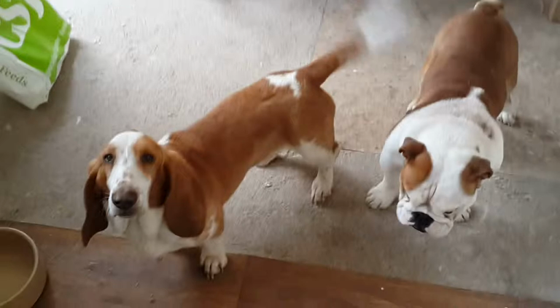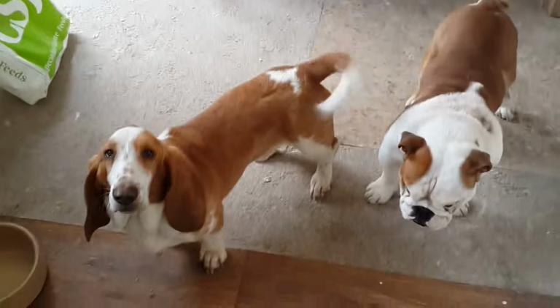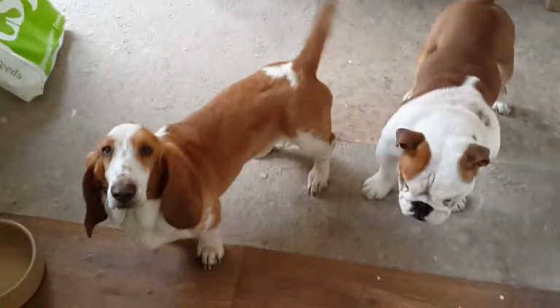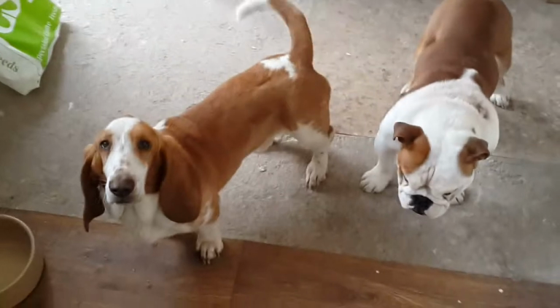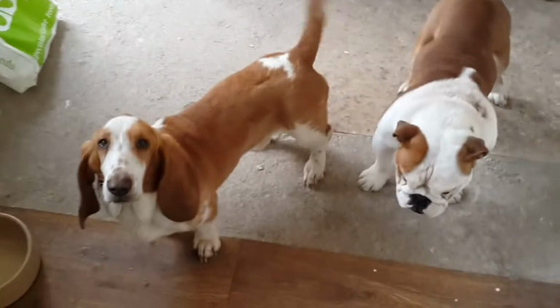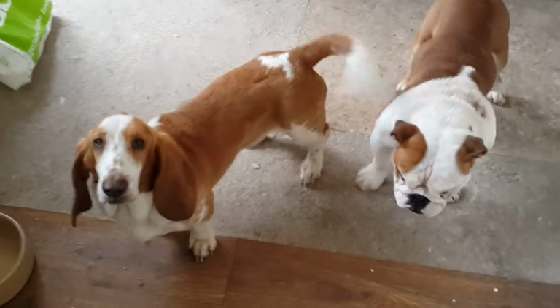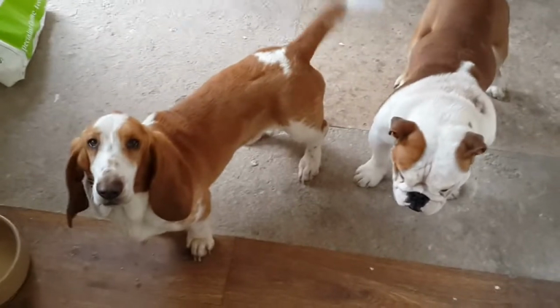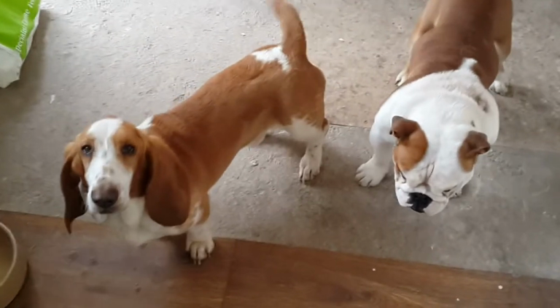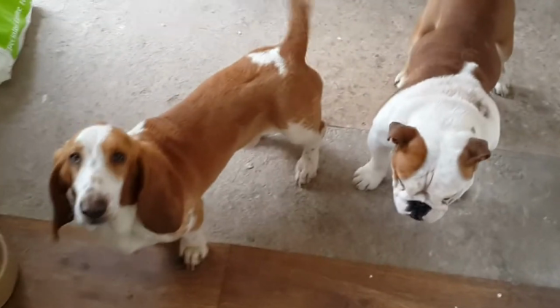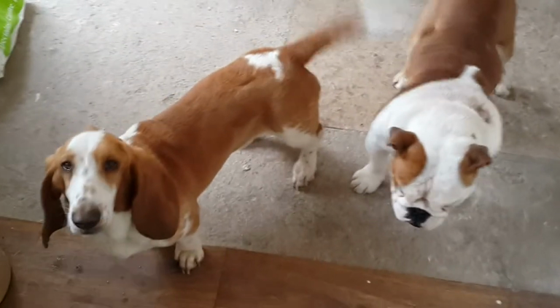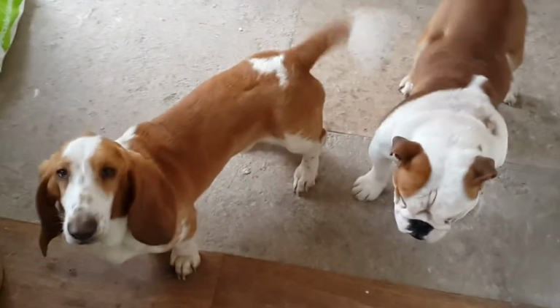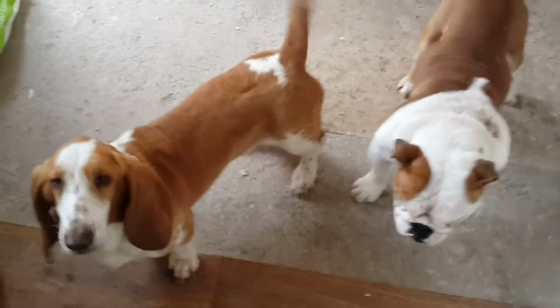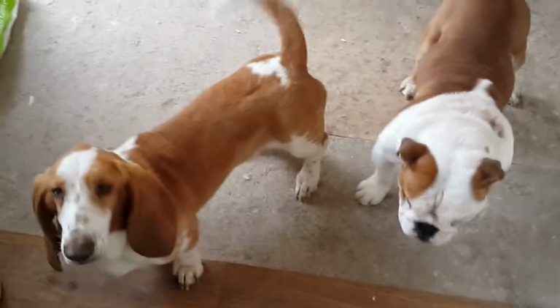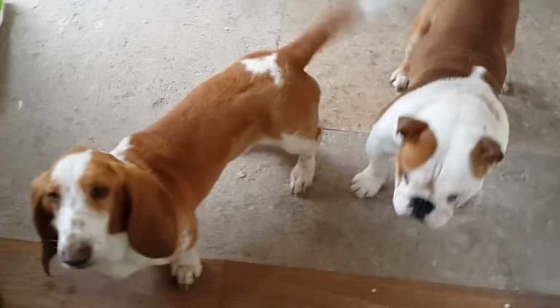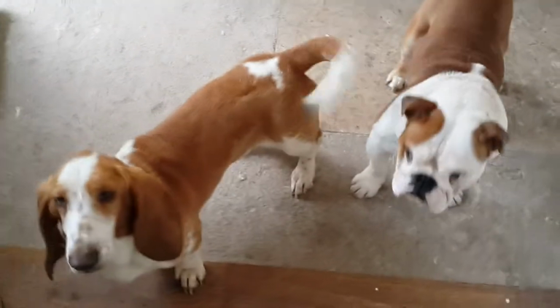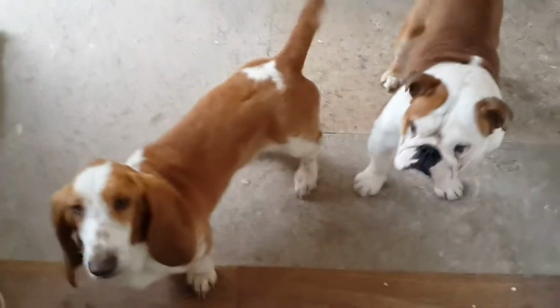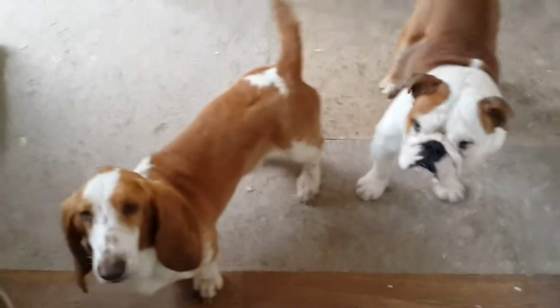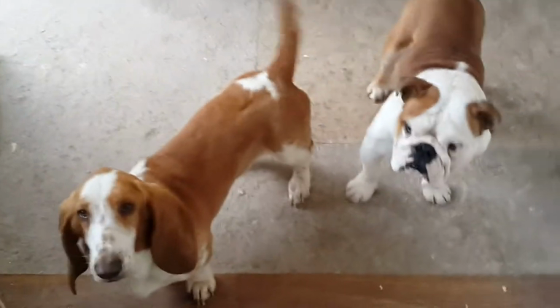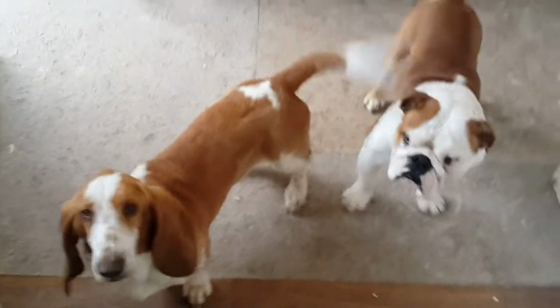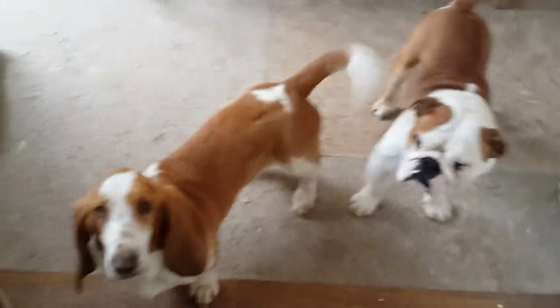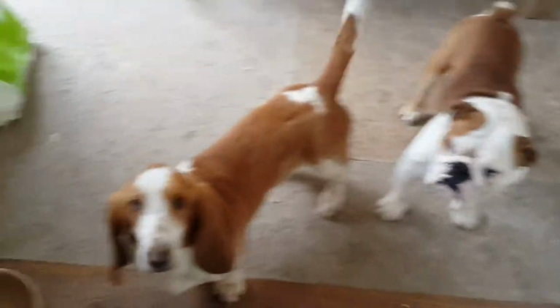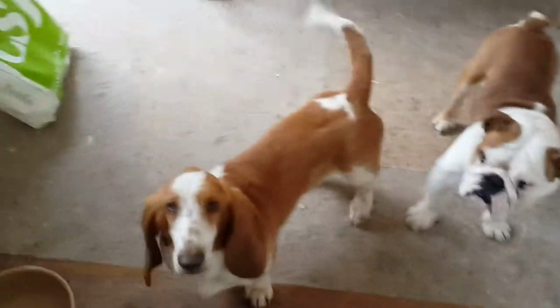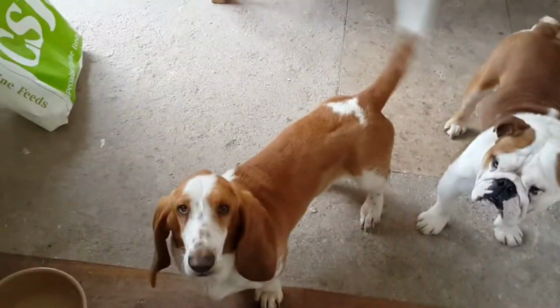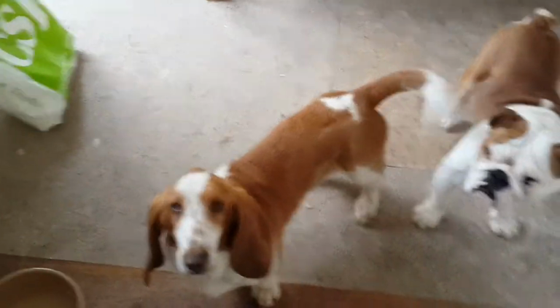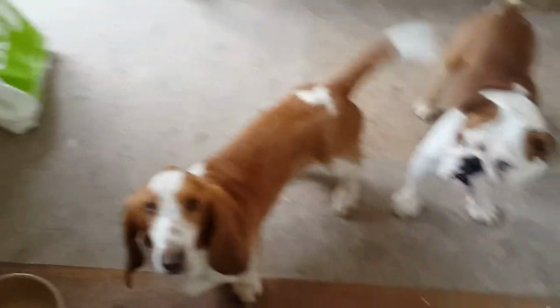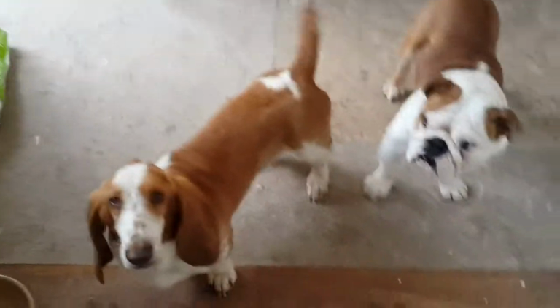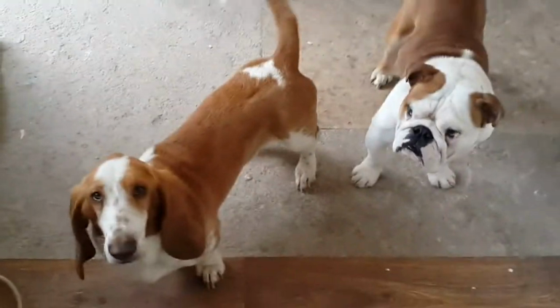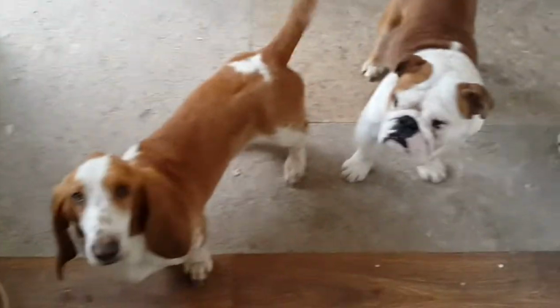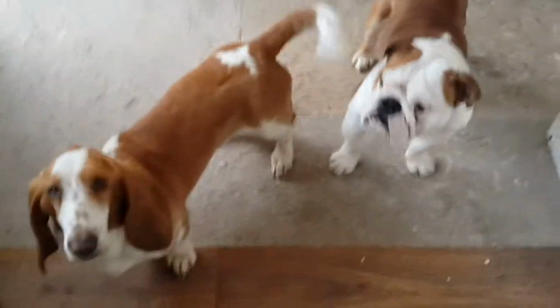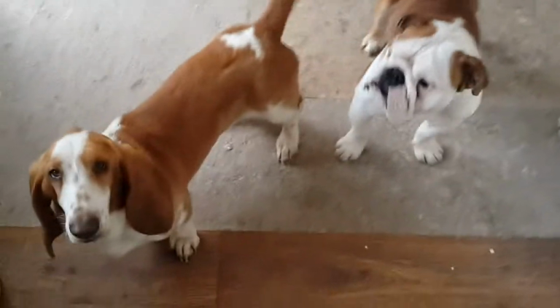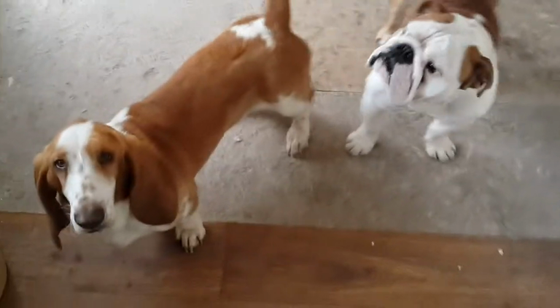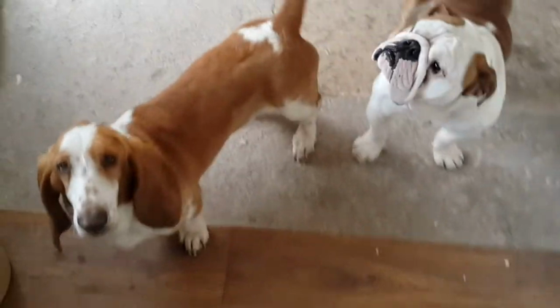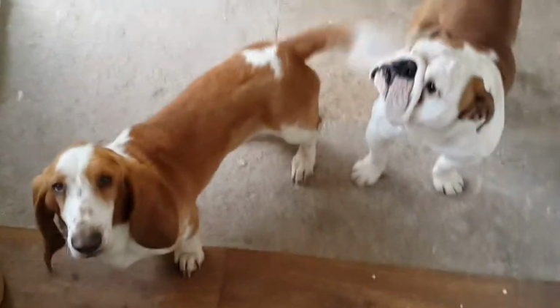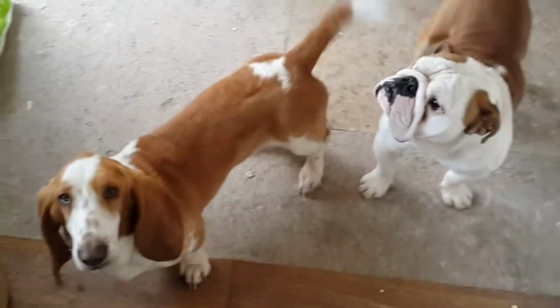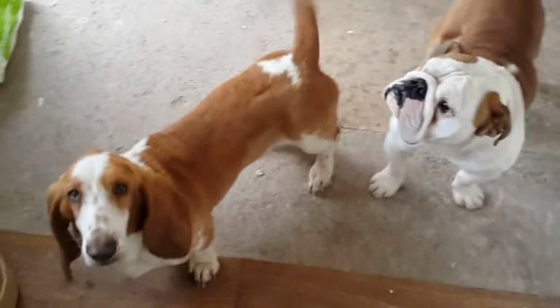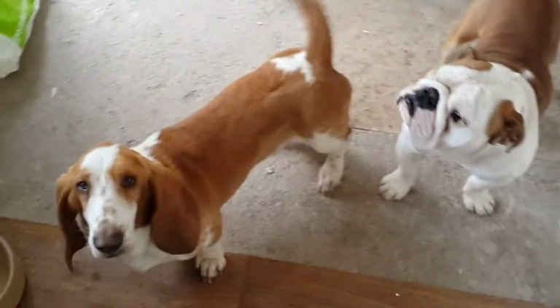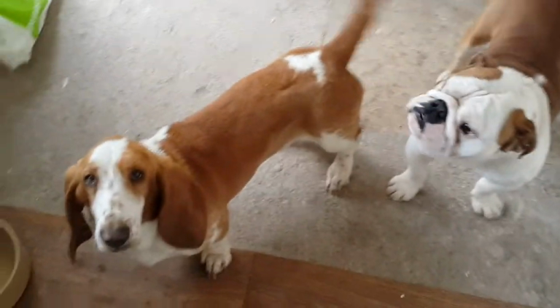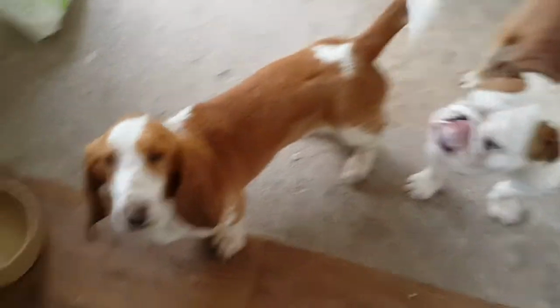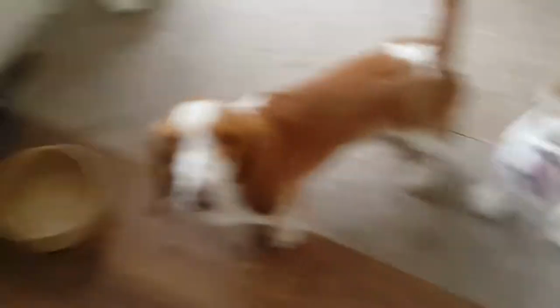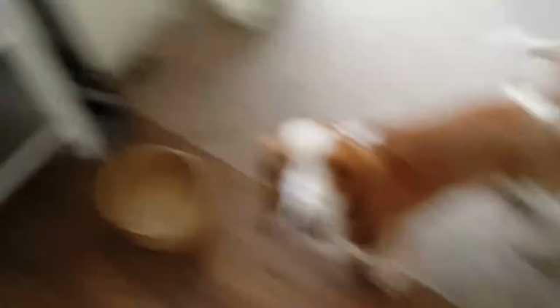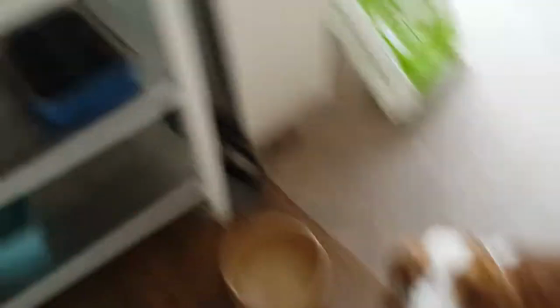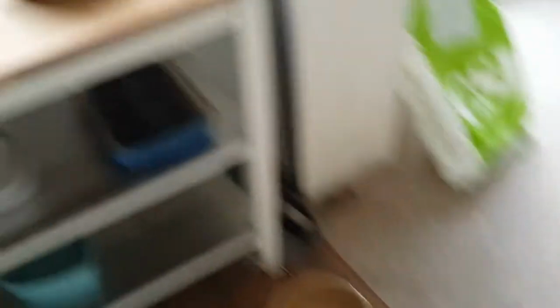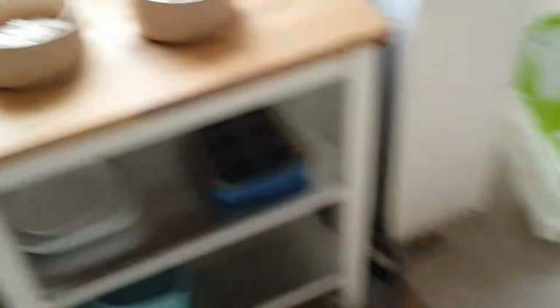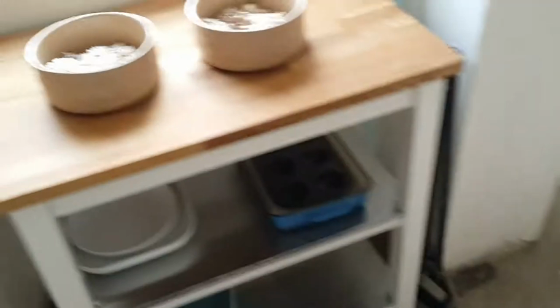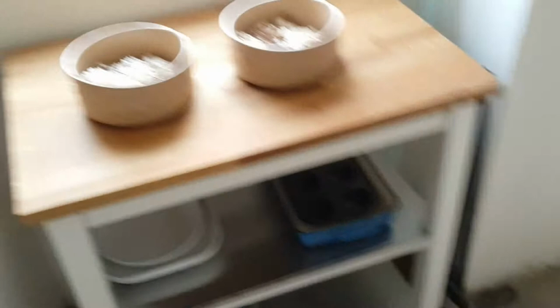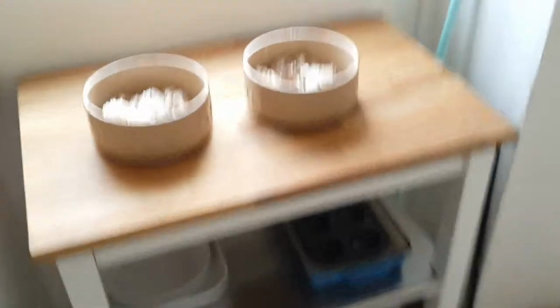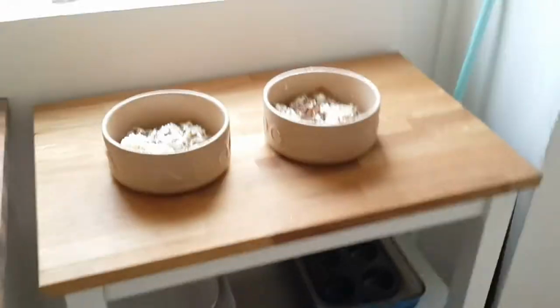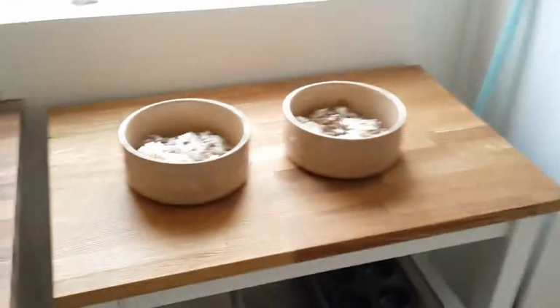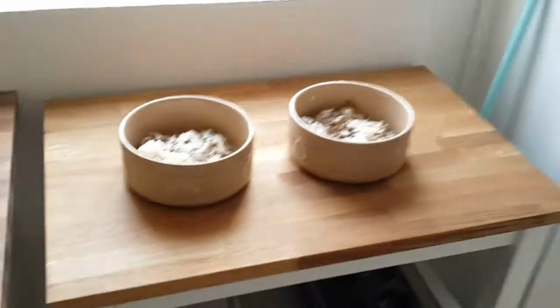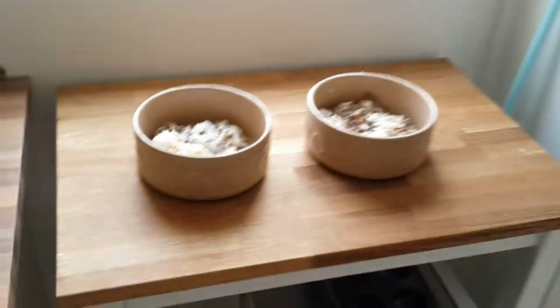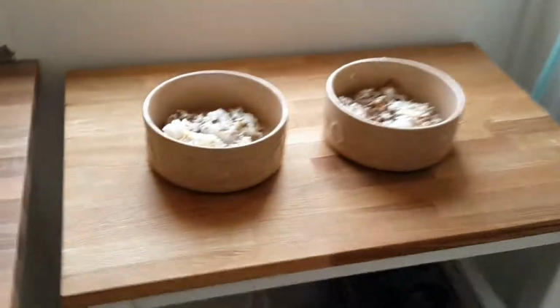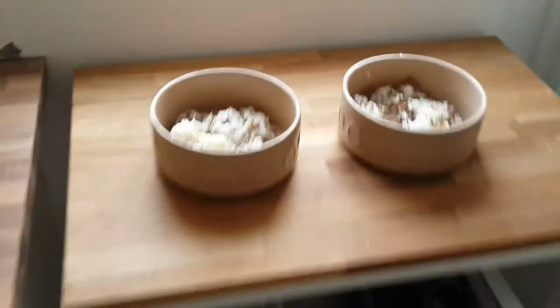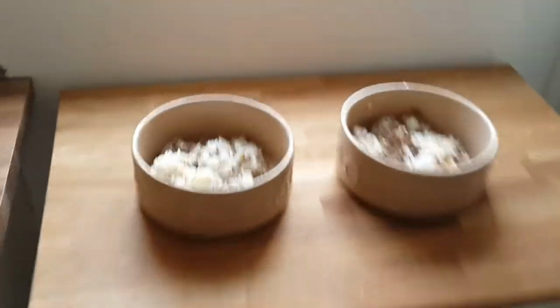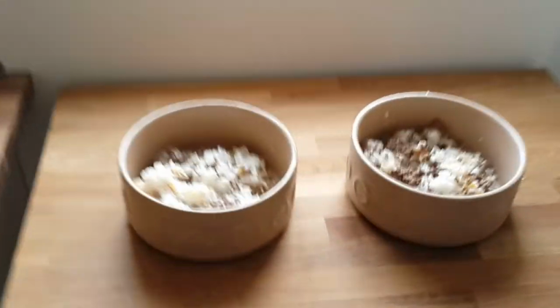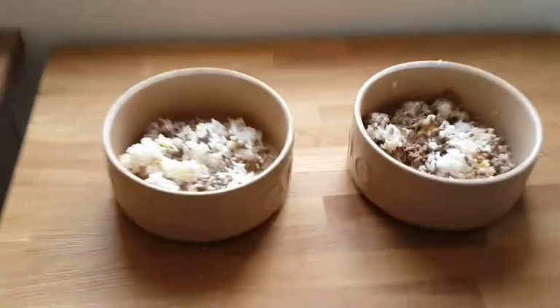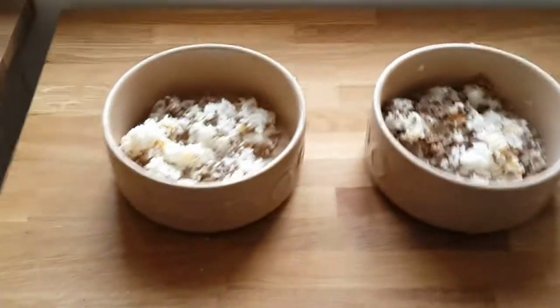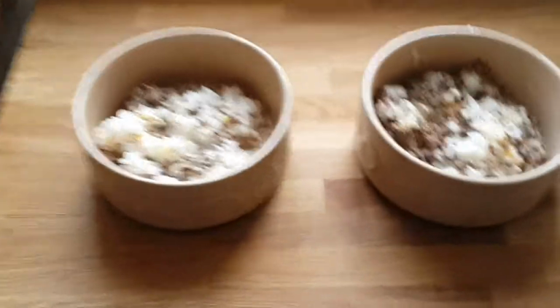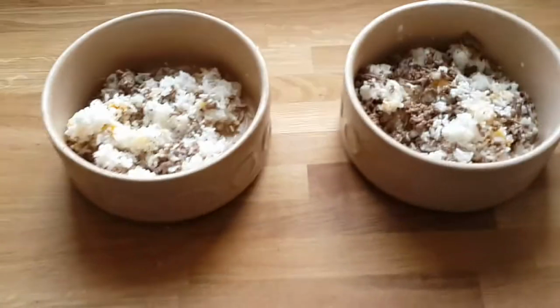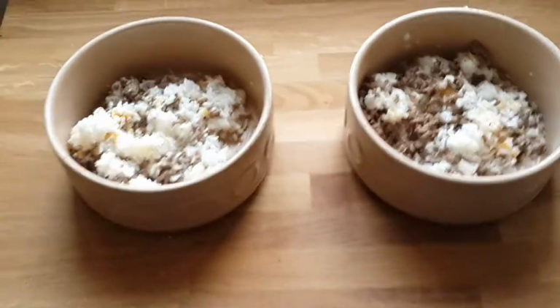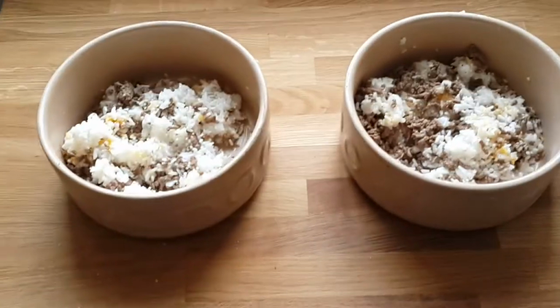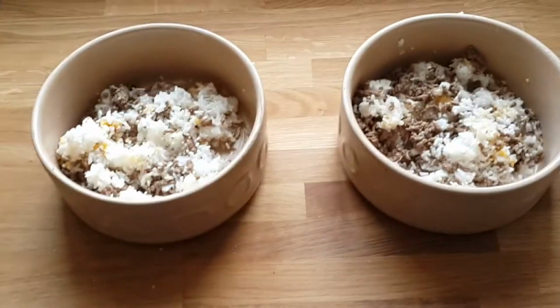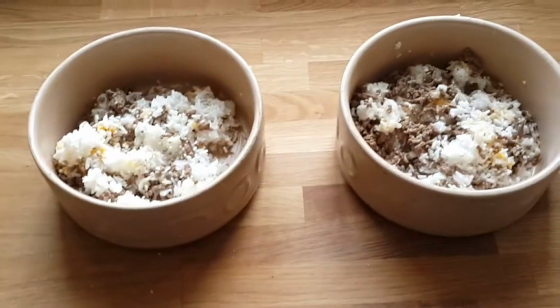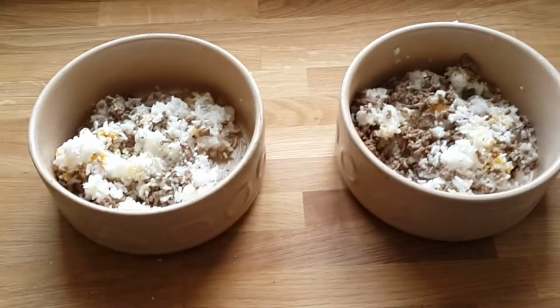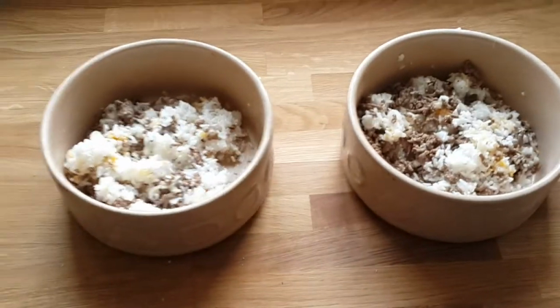Bonjour viewers, little update — quick video I'm going to put on about dog food.